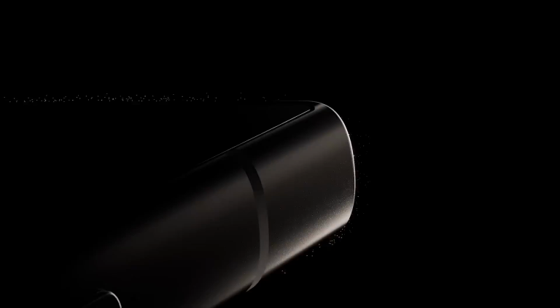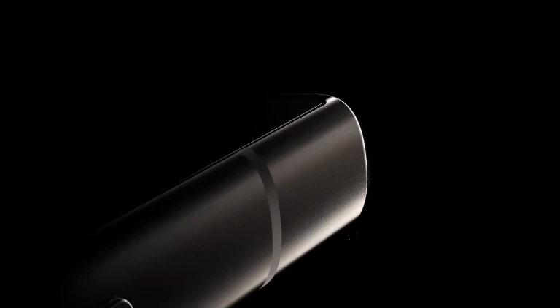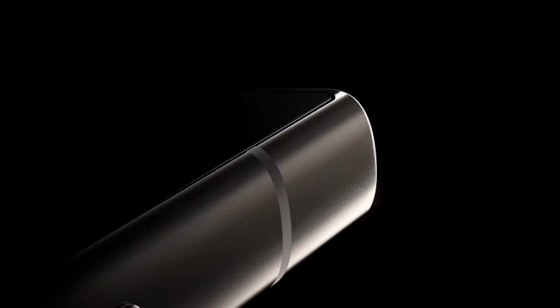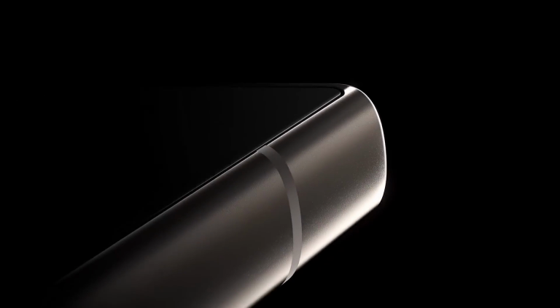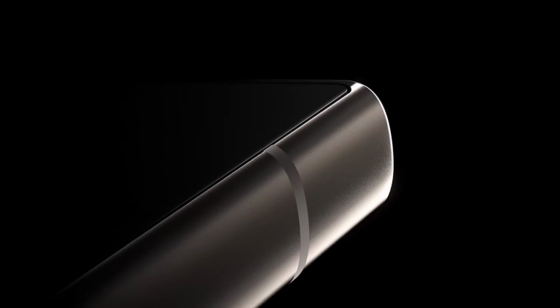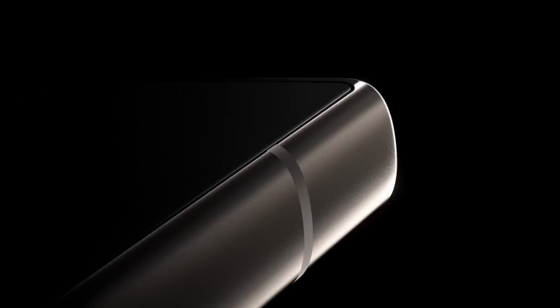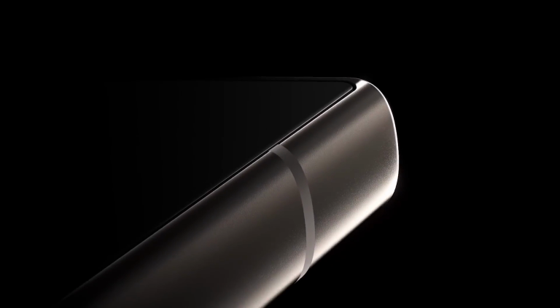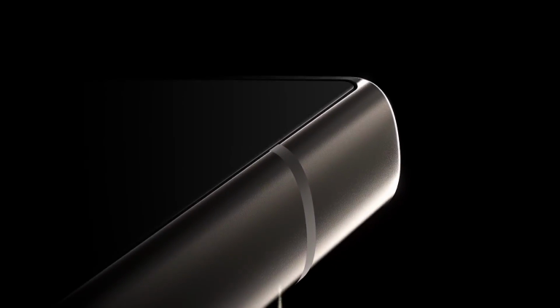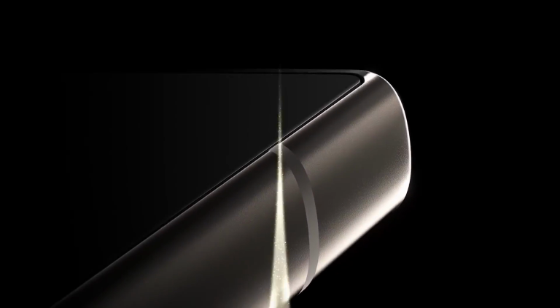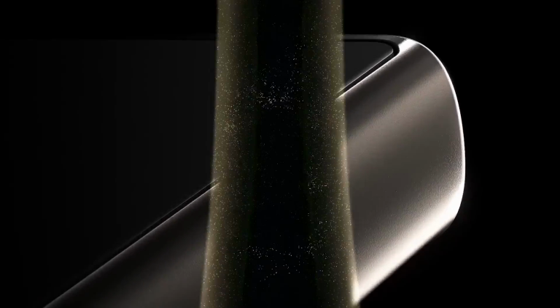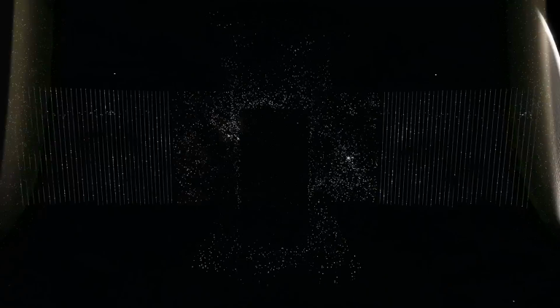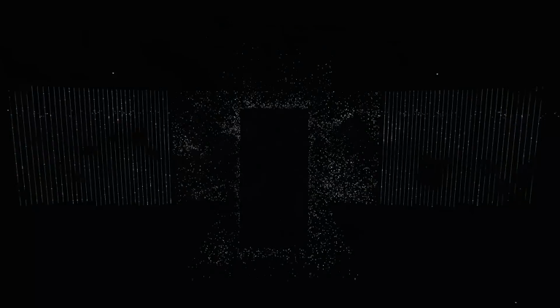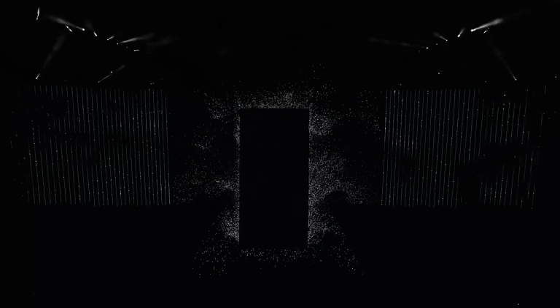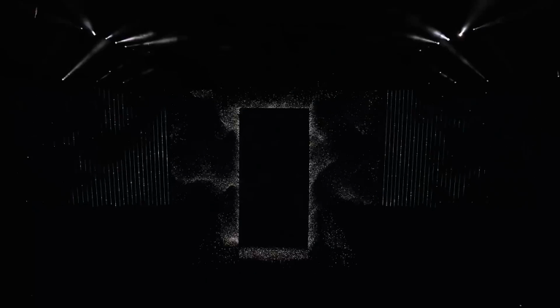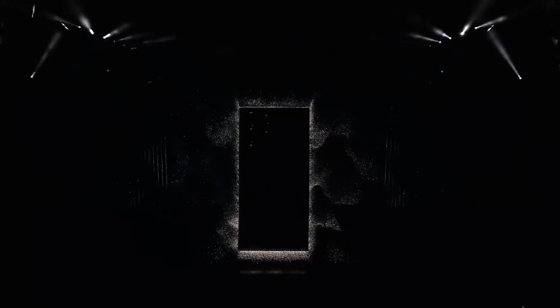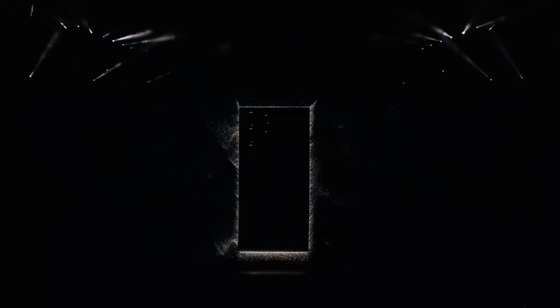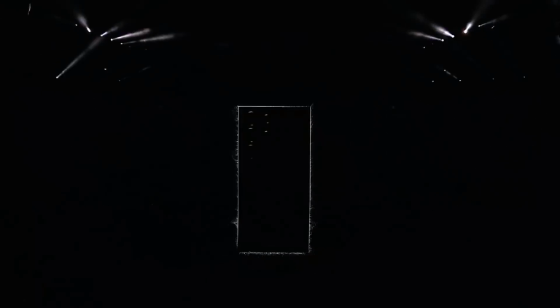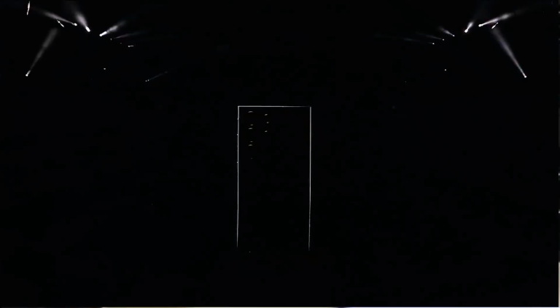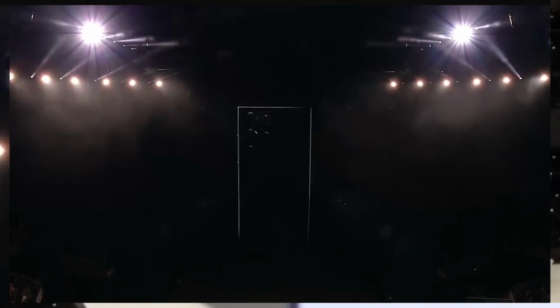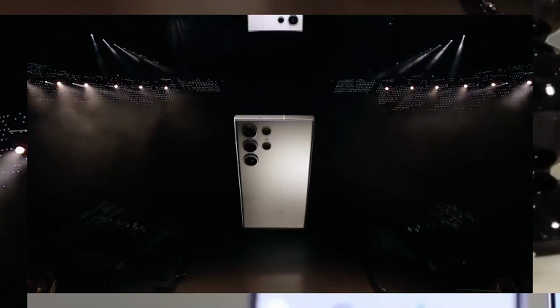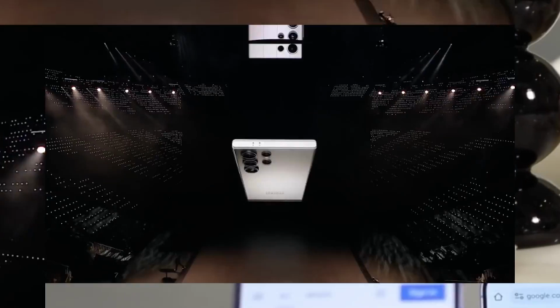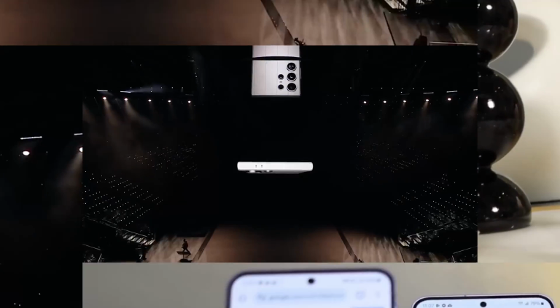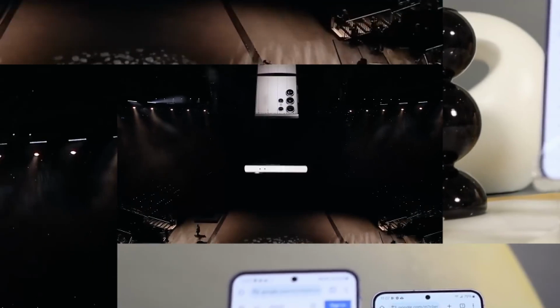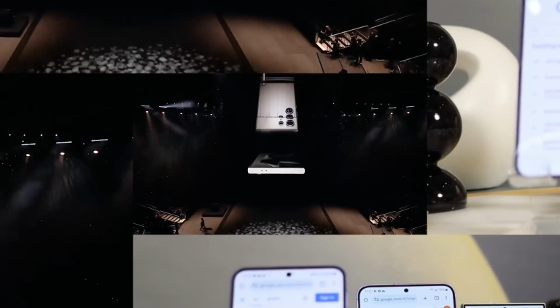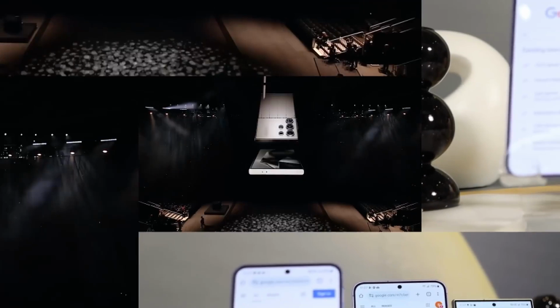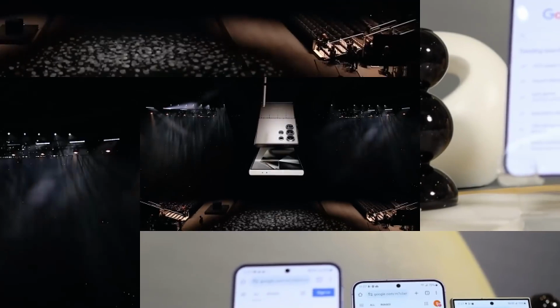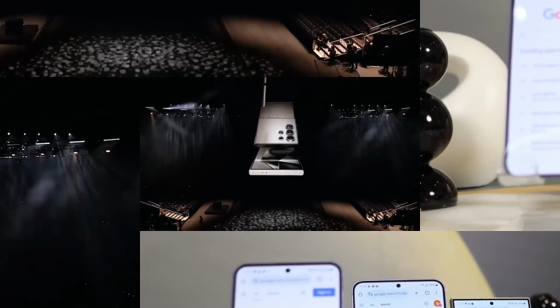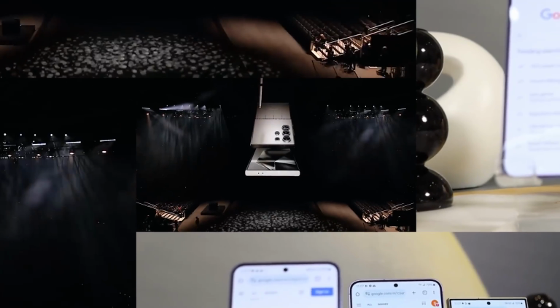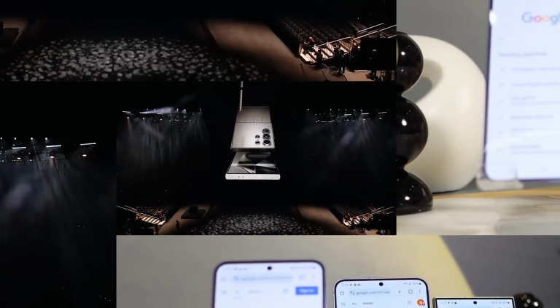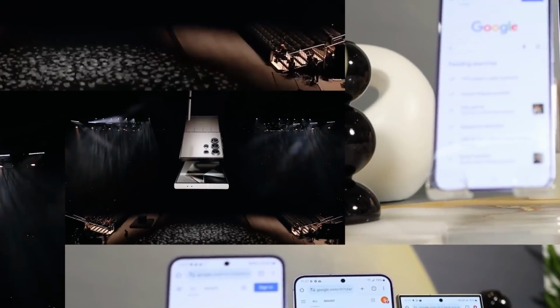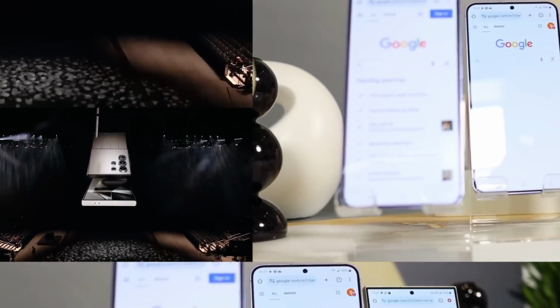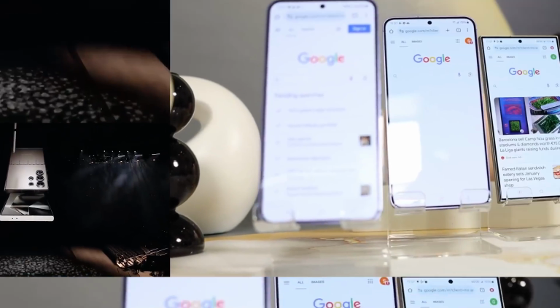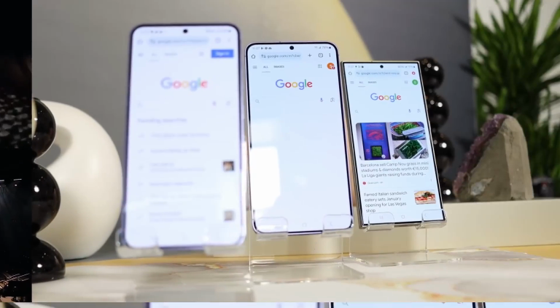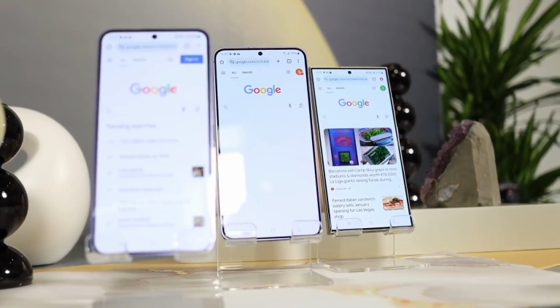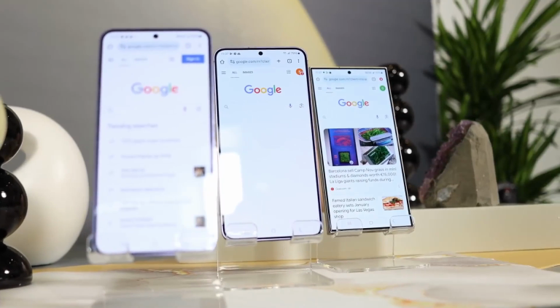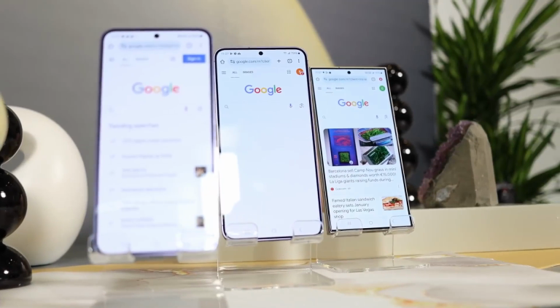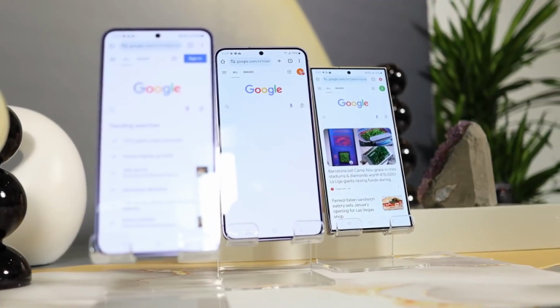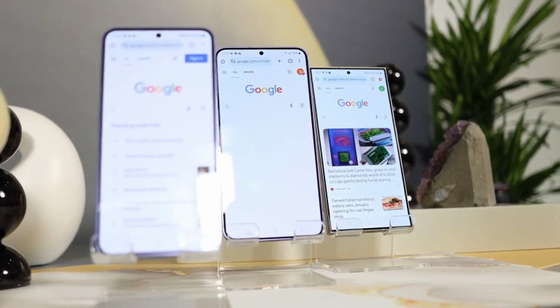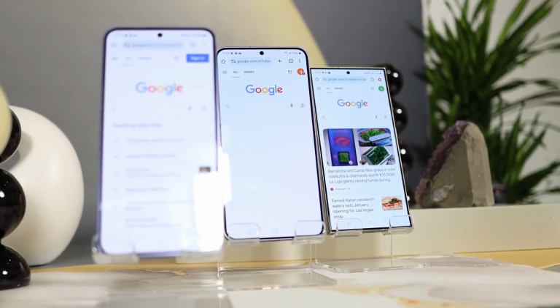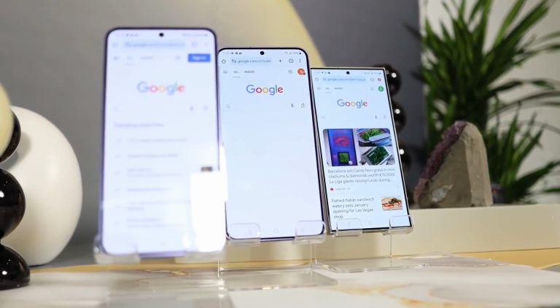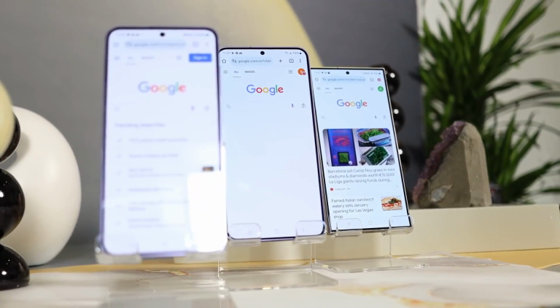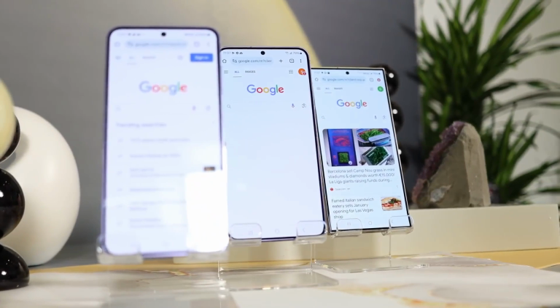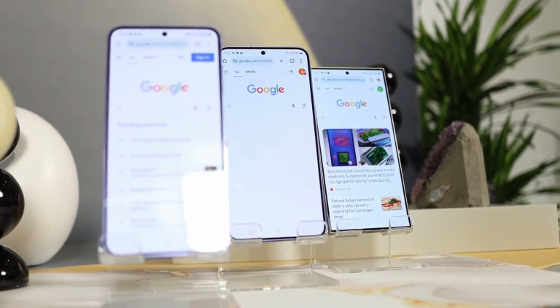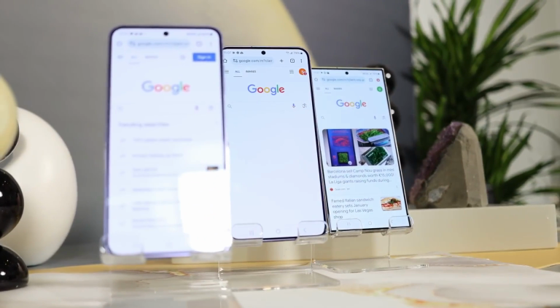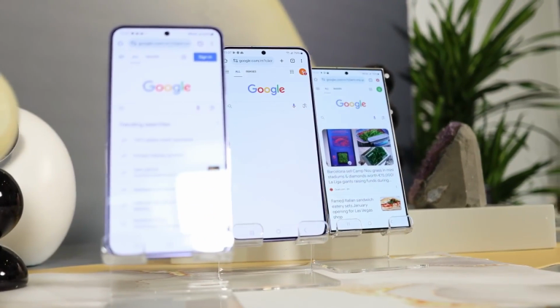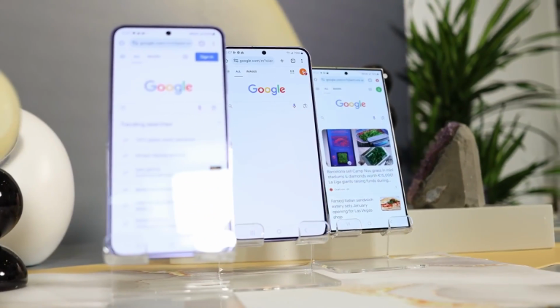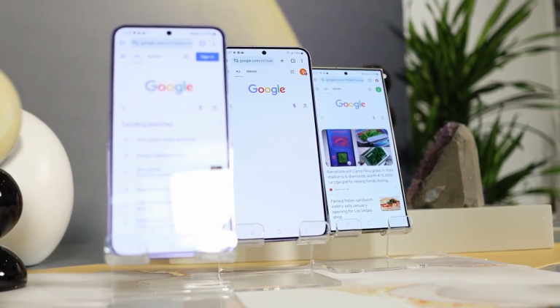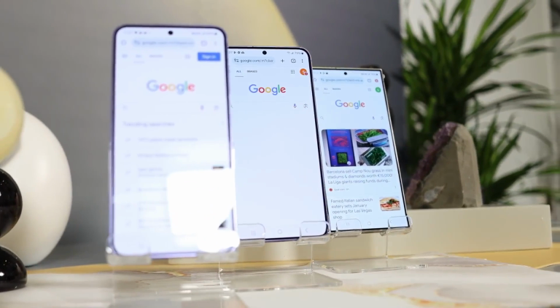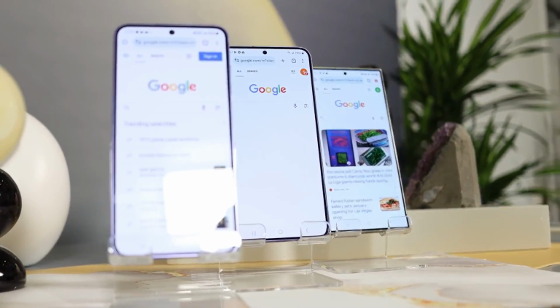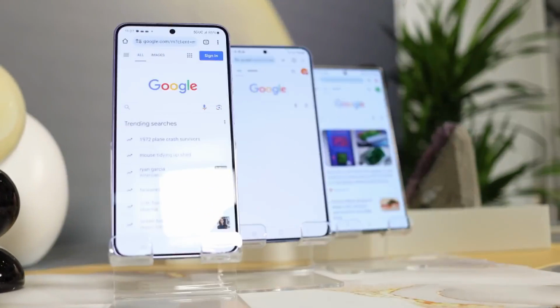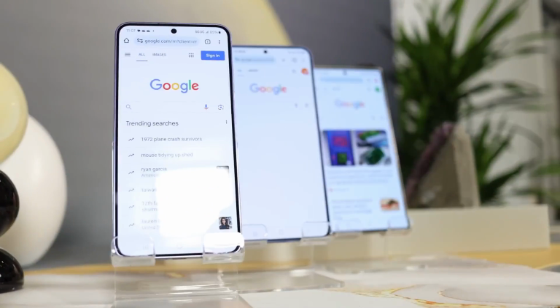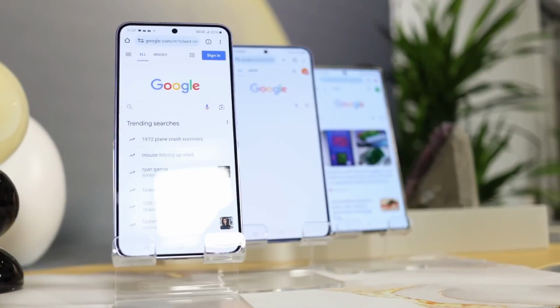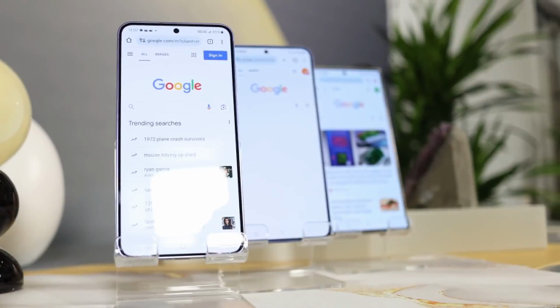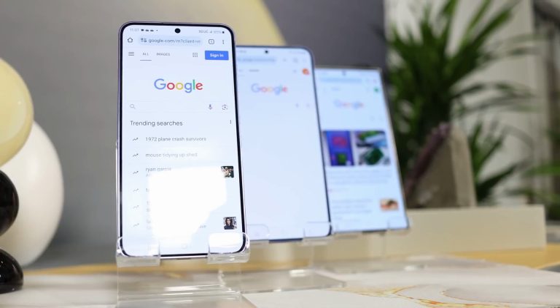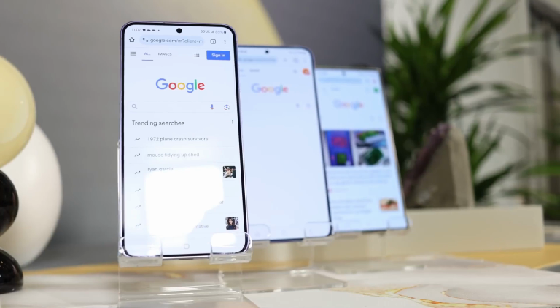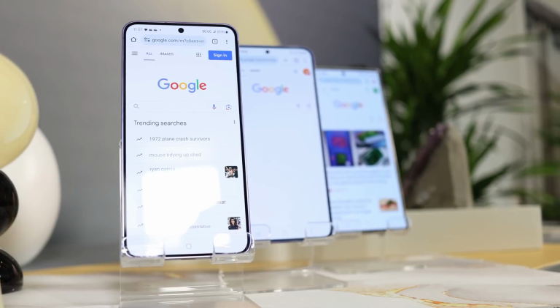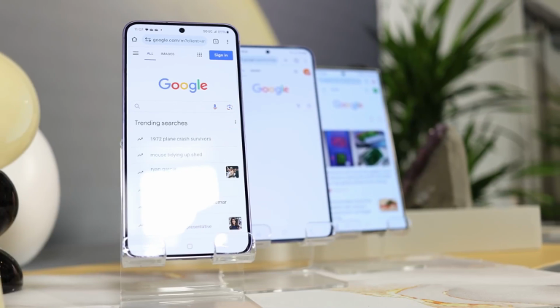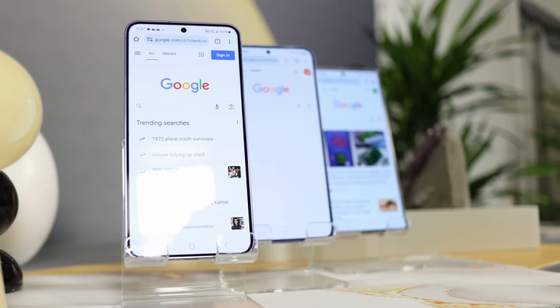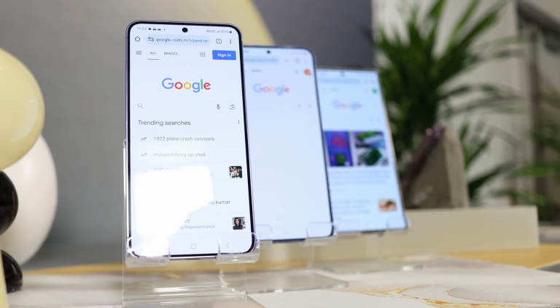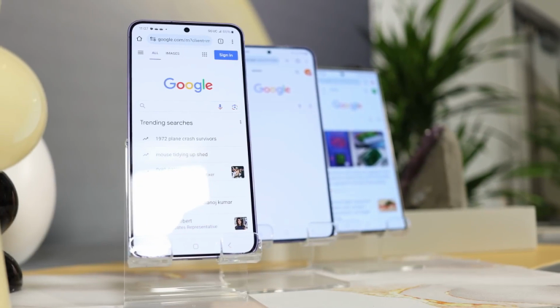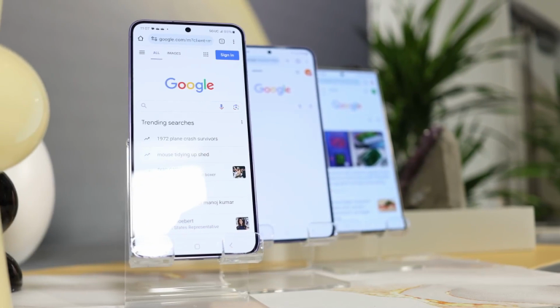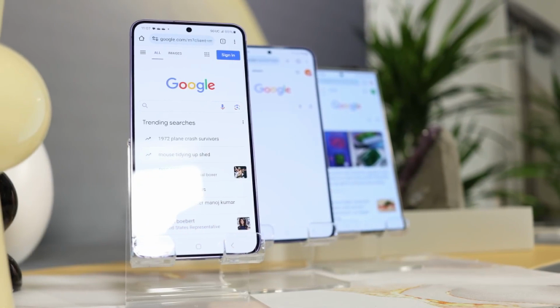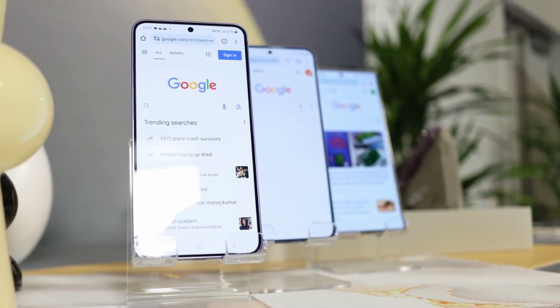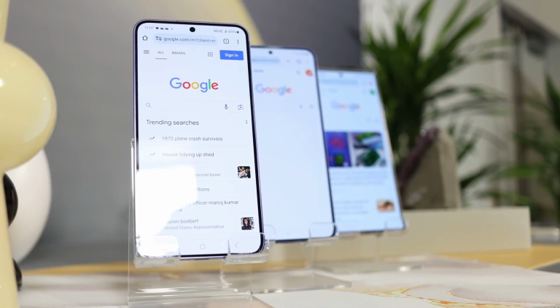Hello guys, I hope you're all doing great. We are back with the Galaxy S24, S24 Plus, and S24 Ultra.